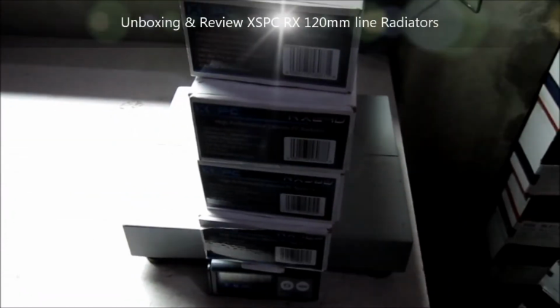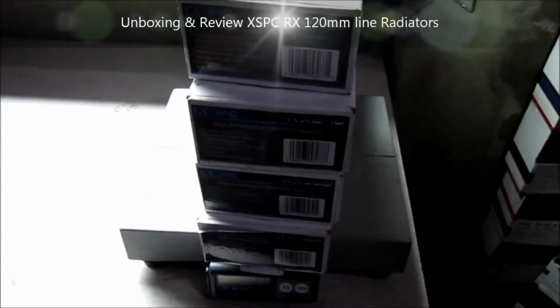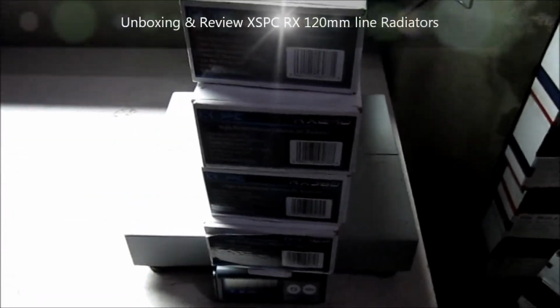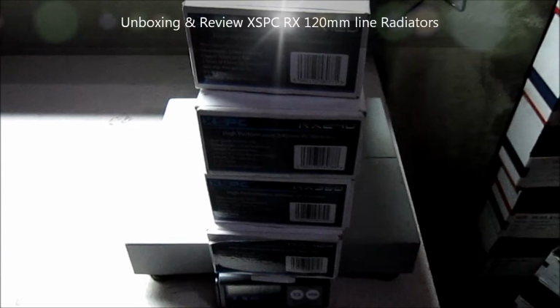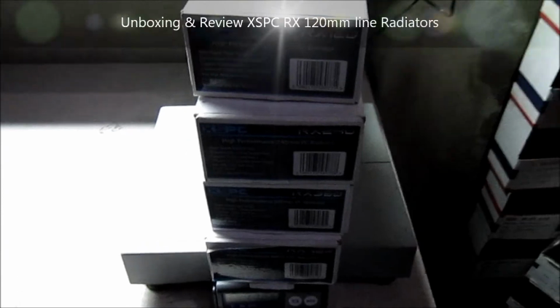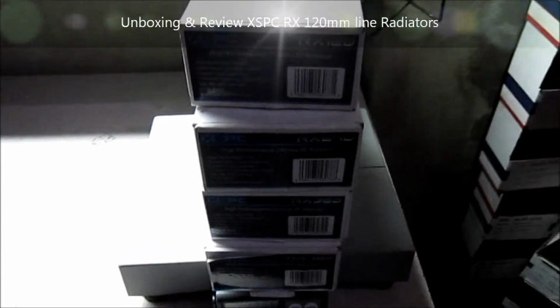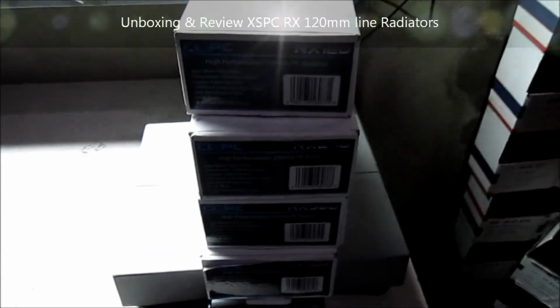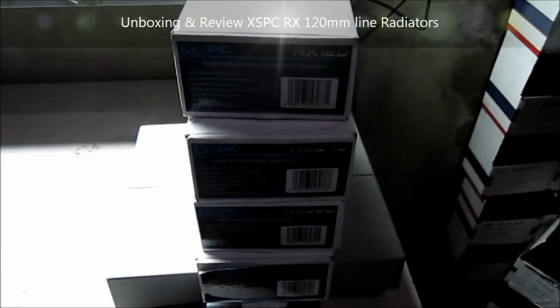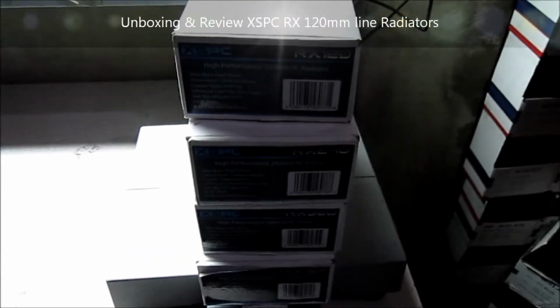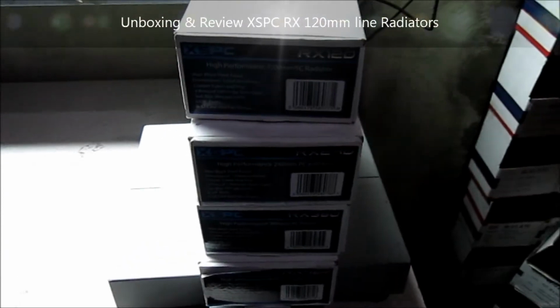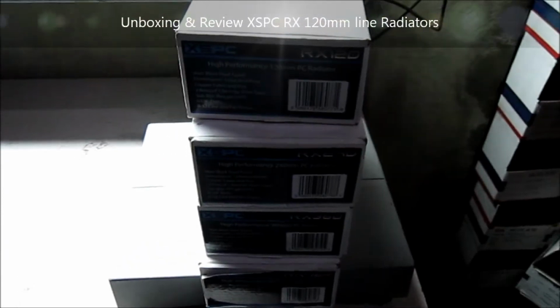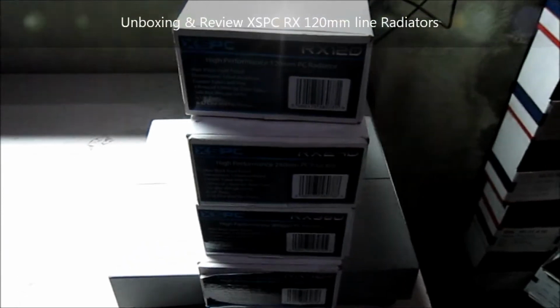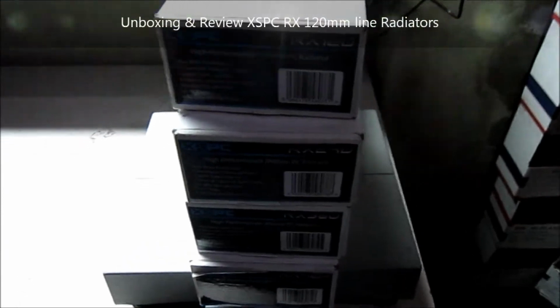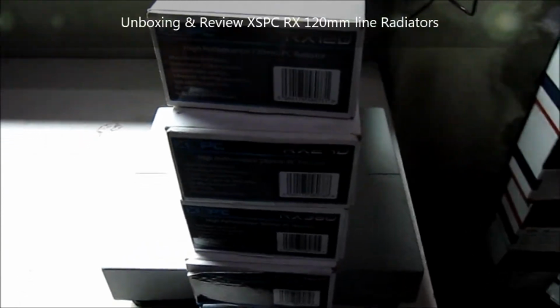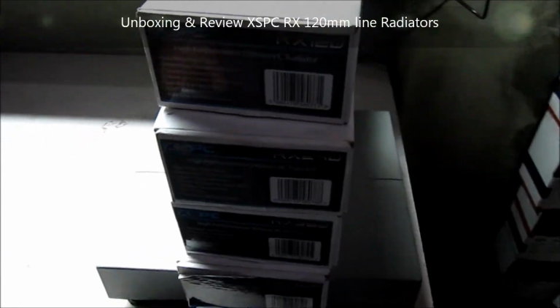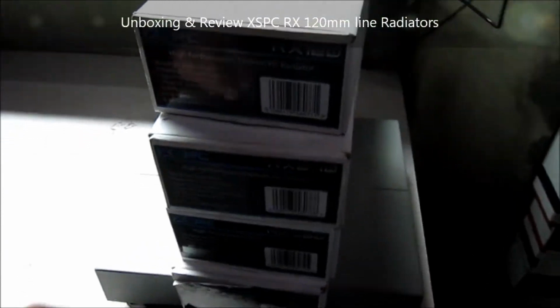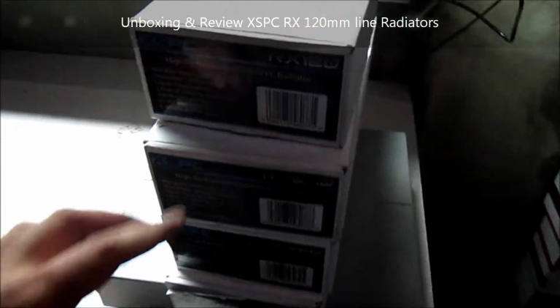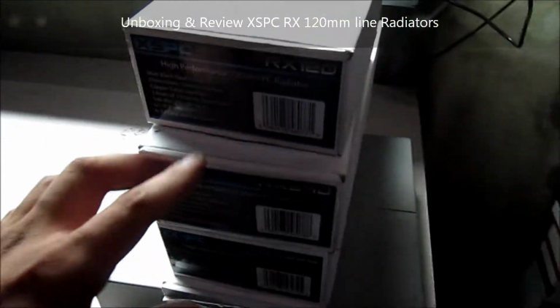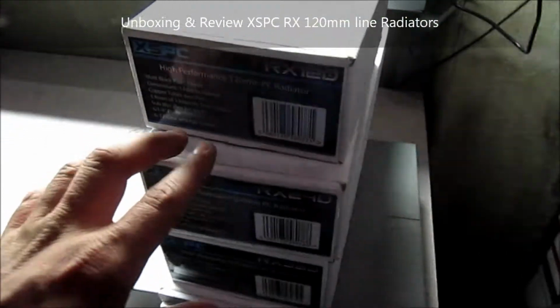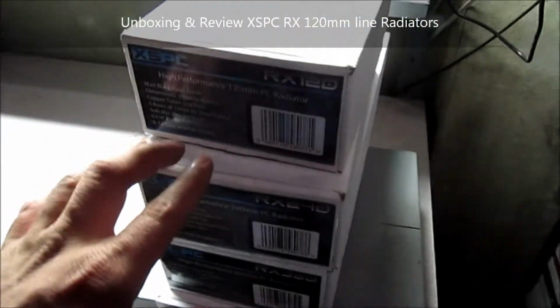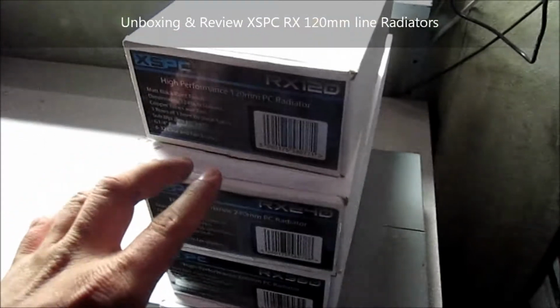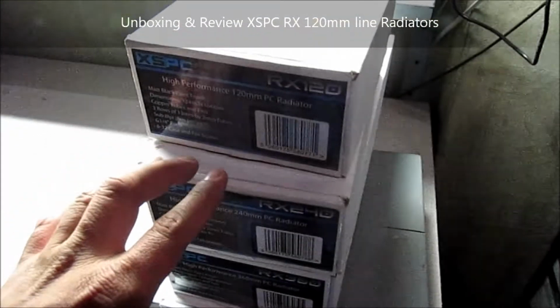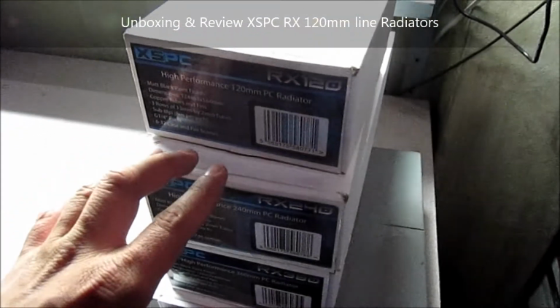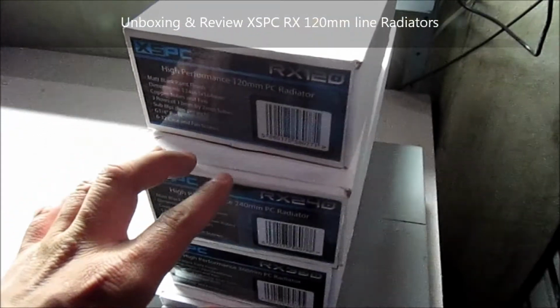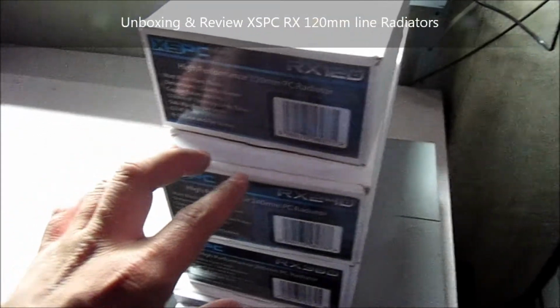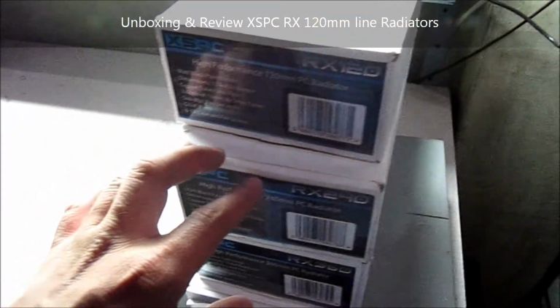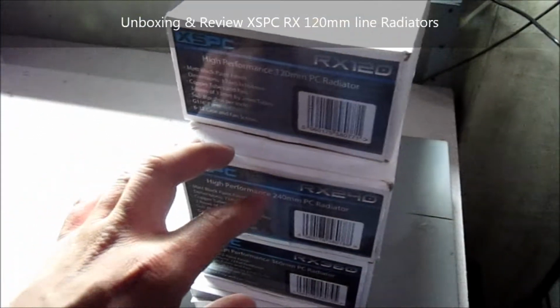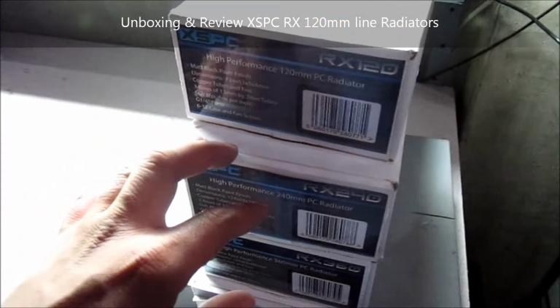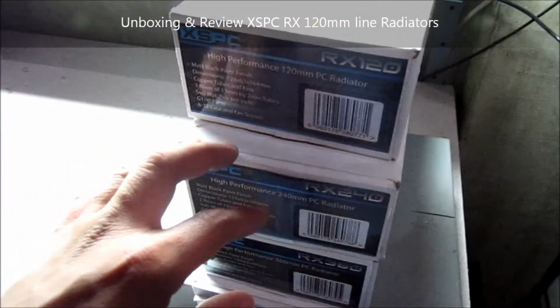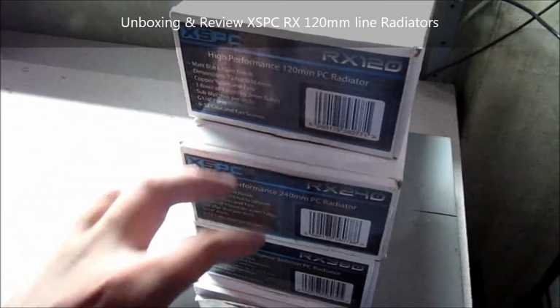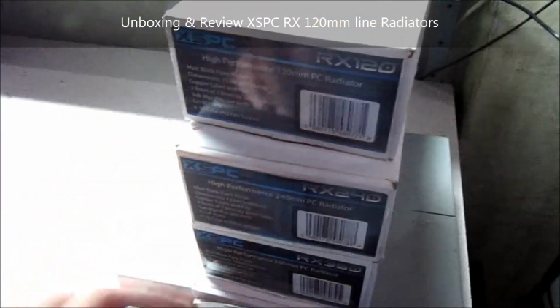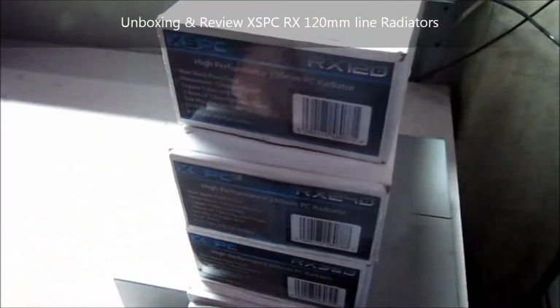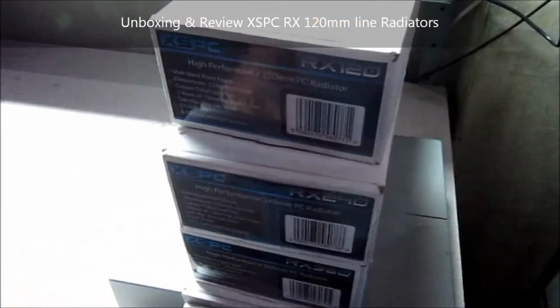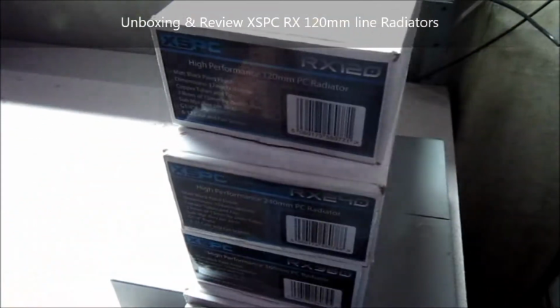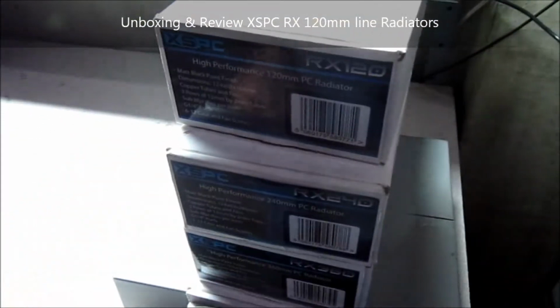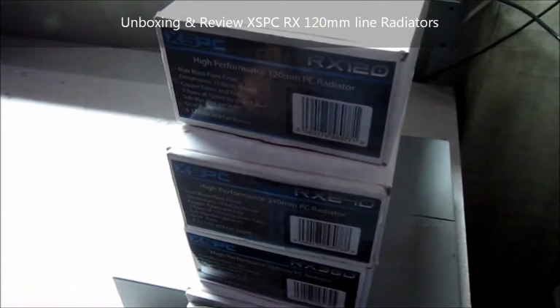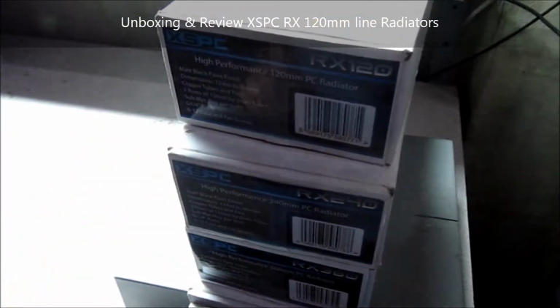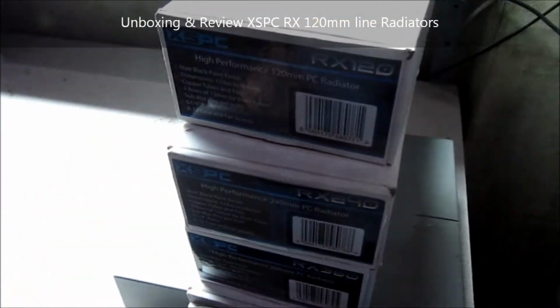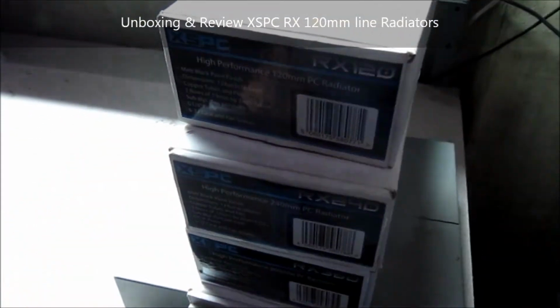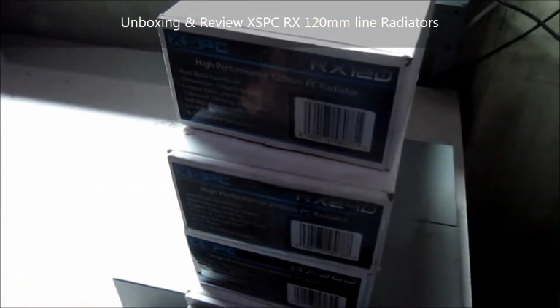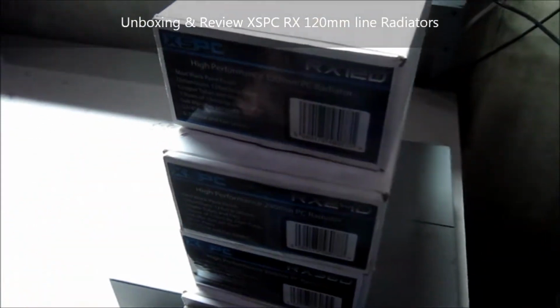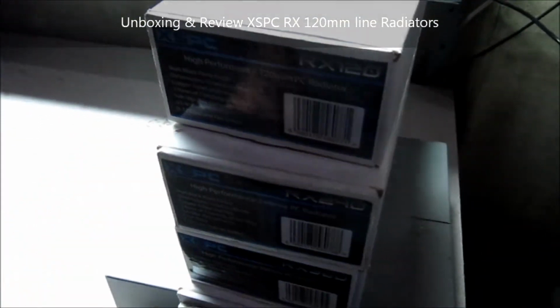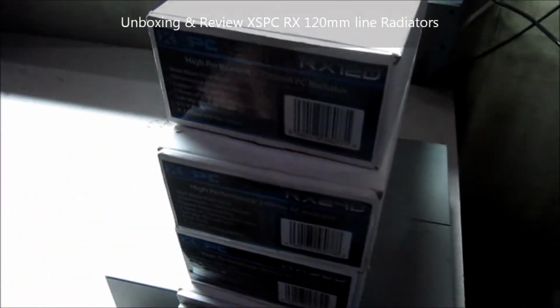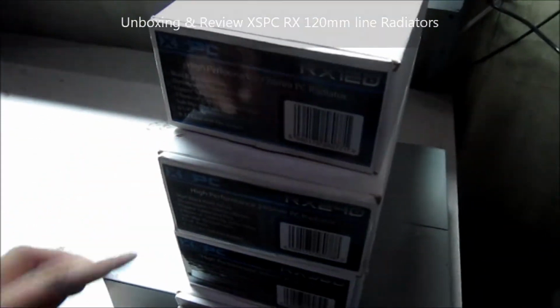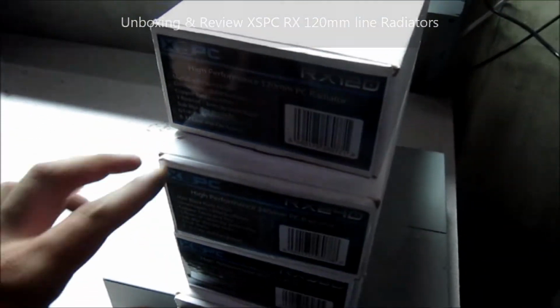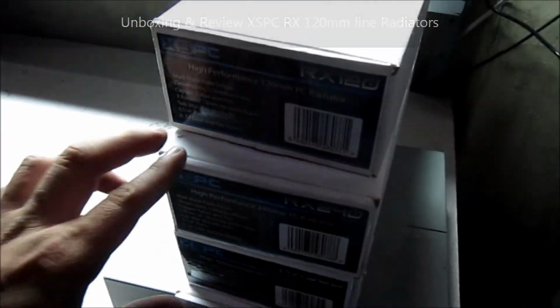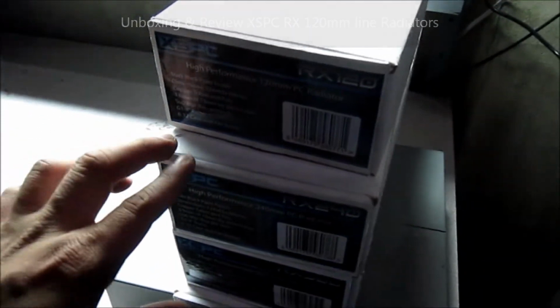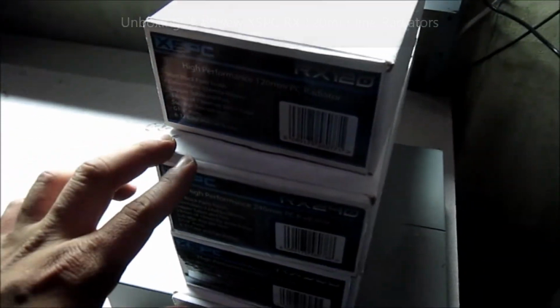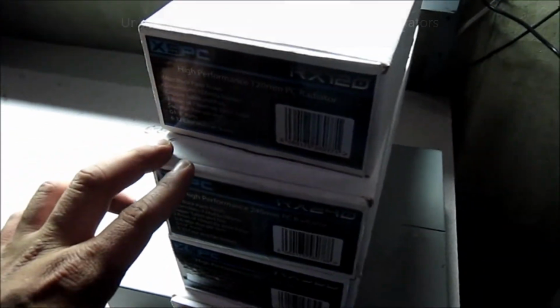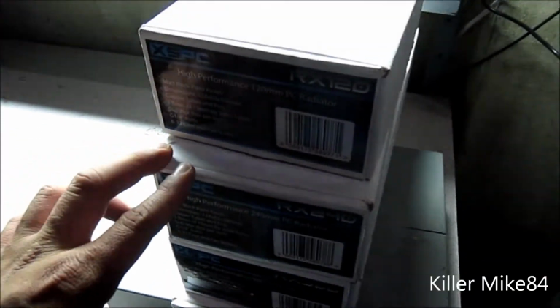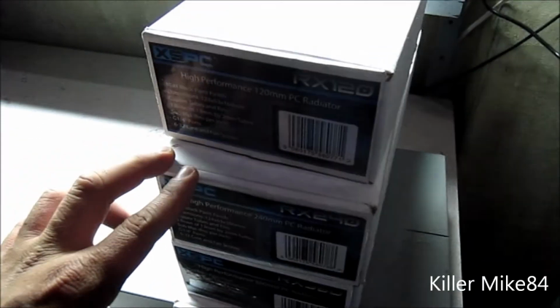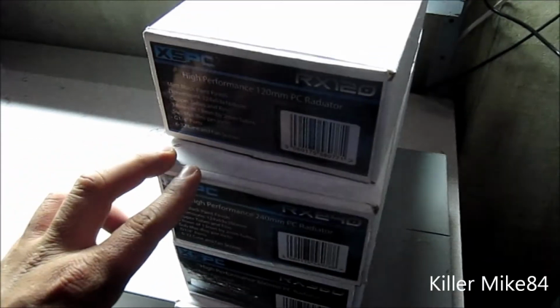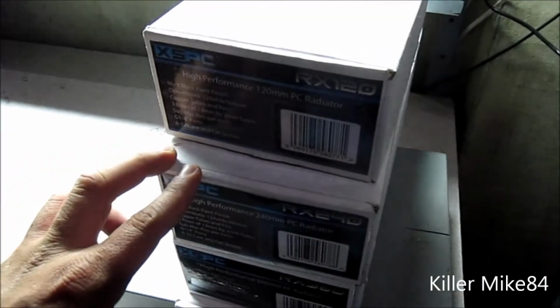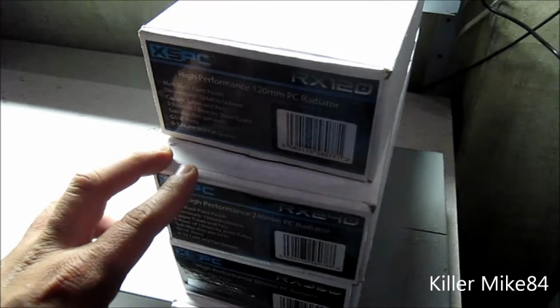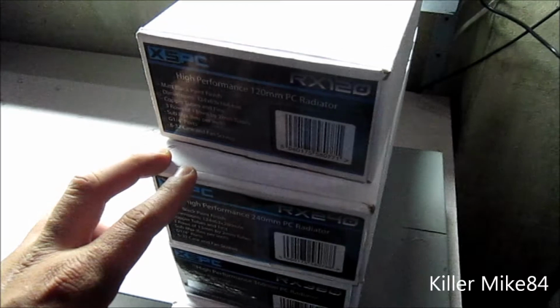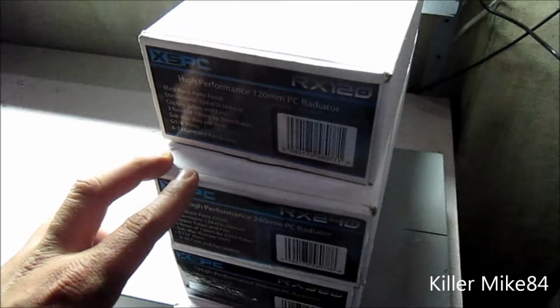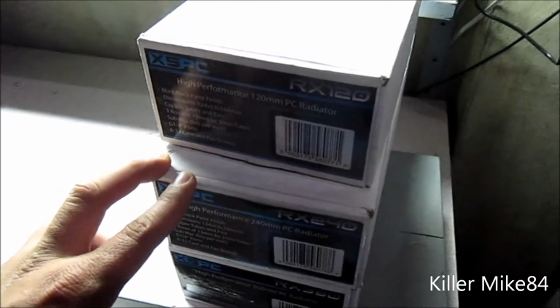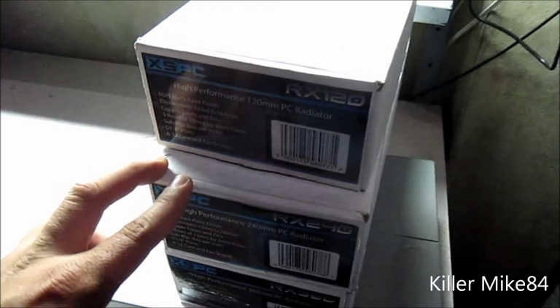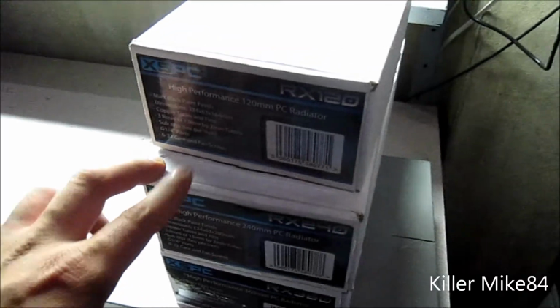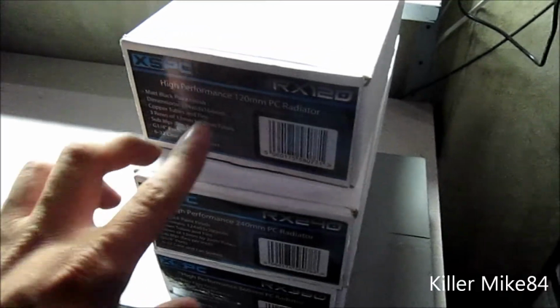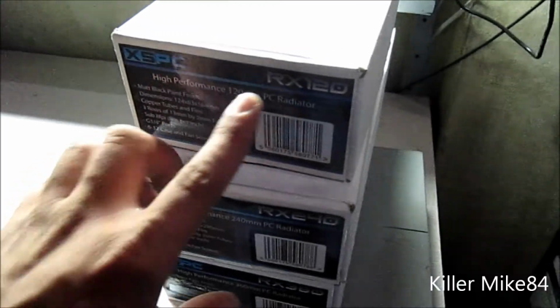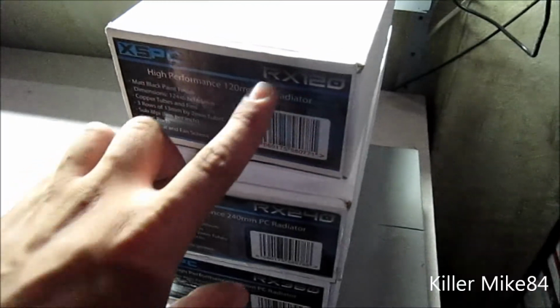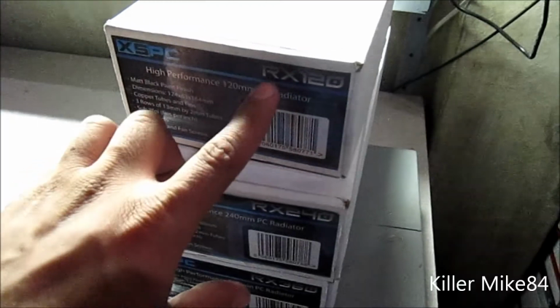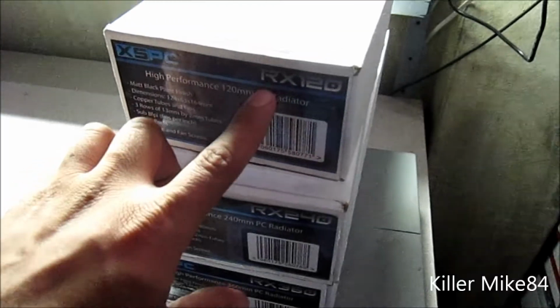This is KonaWalk84 here back again. Pretty much we're going to do a little unboxing and review of the XSPC RX line.